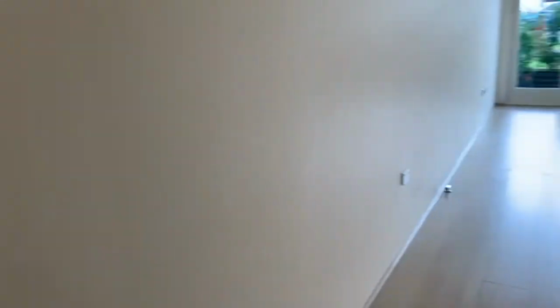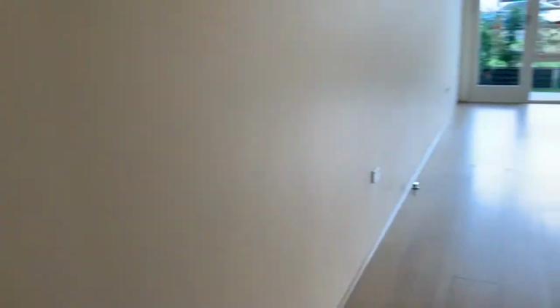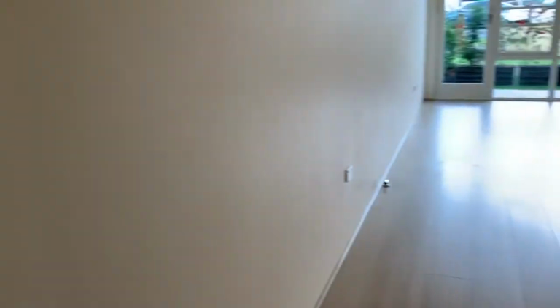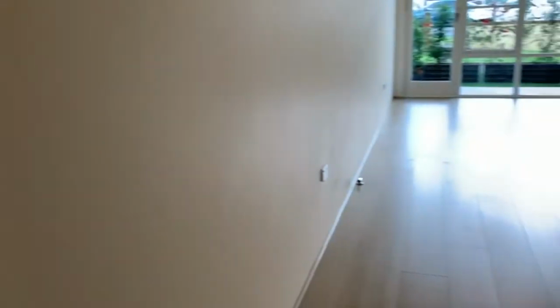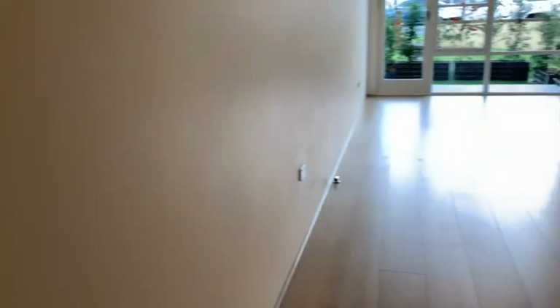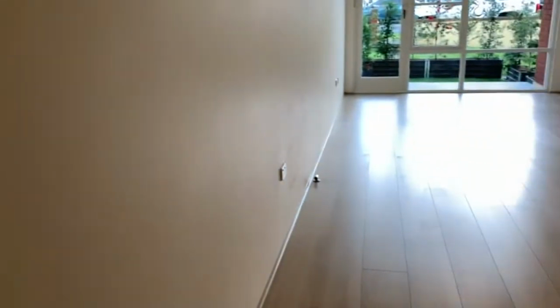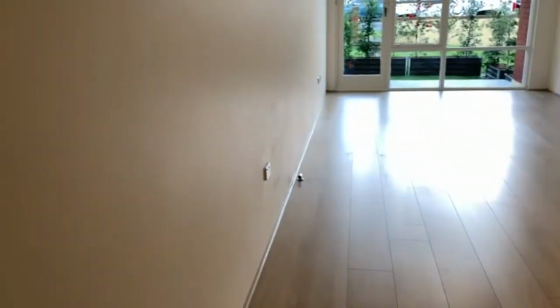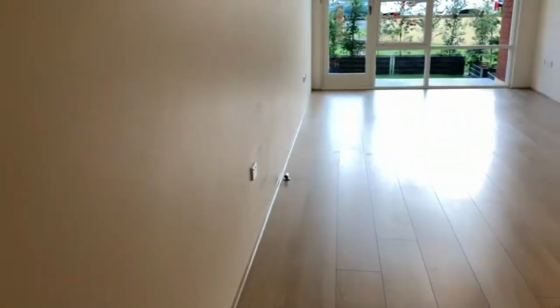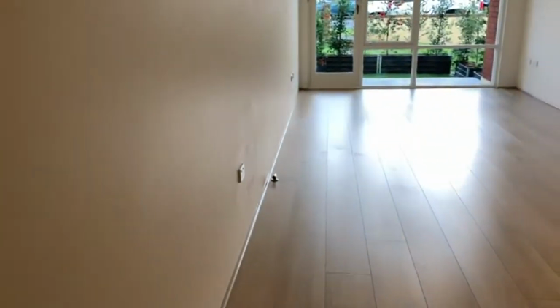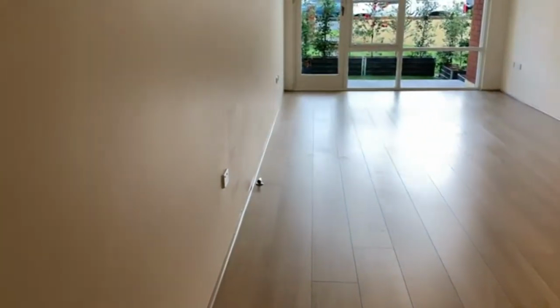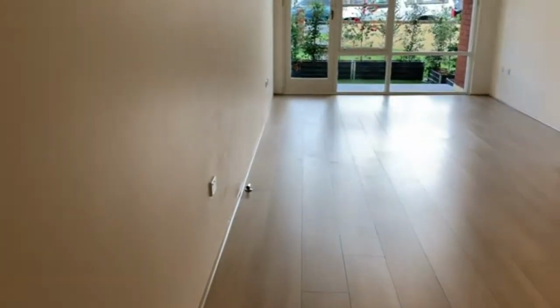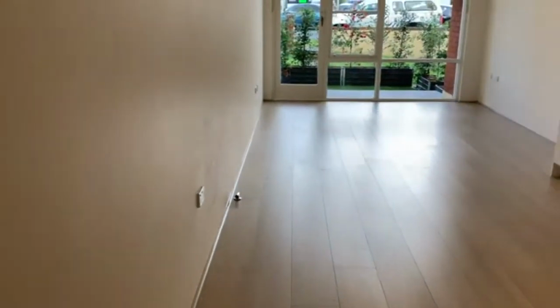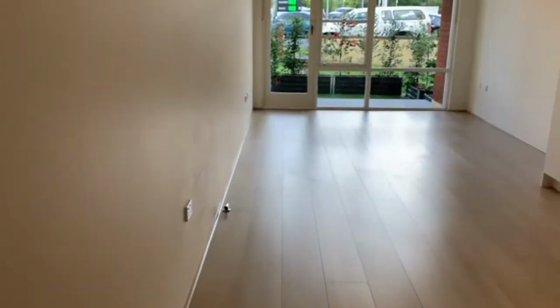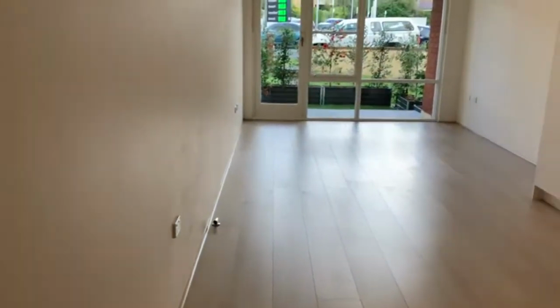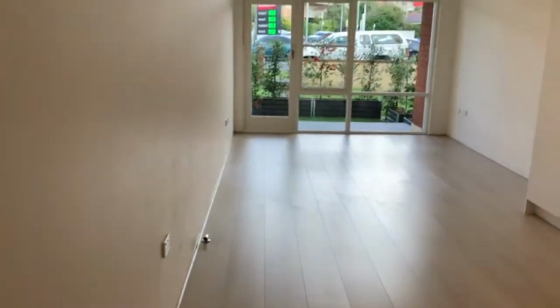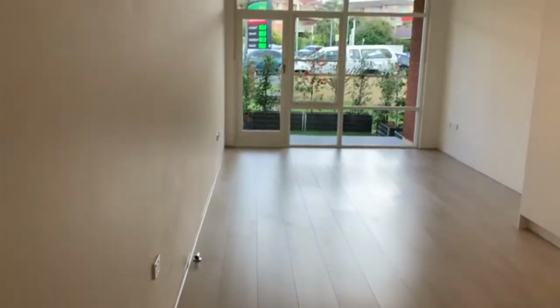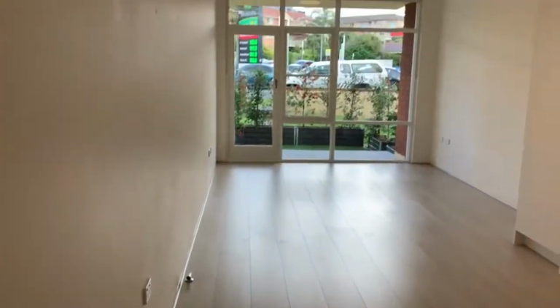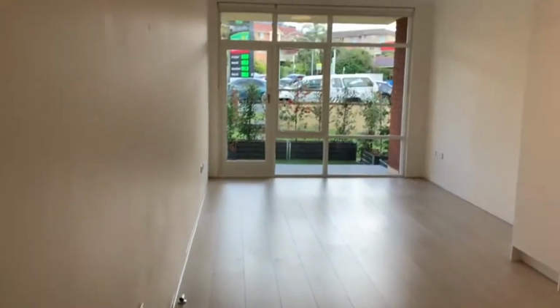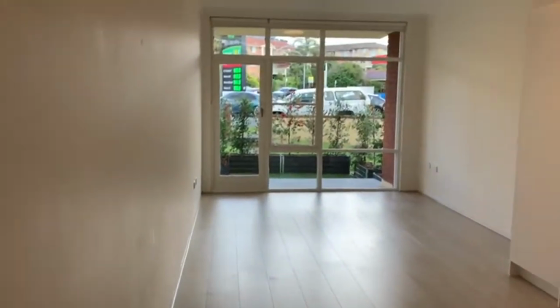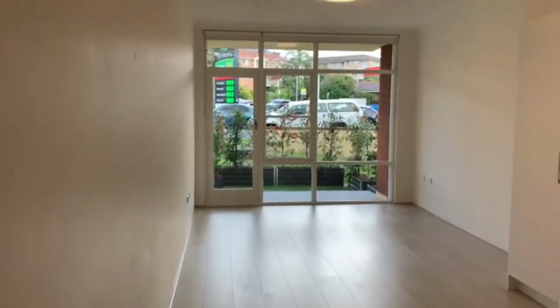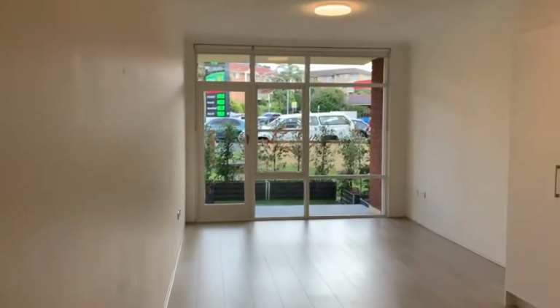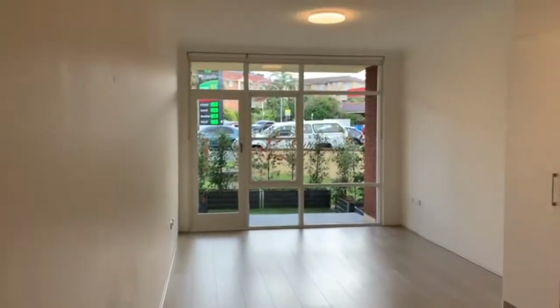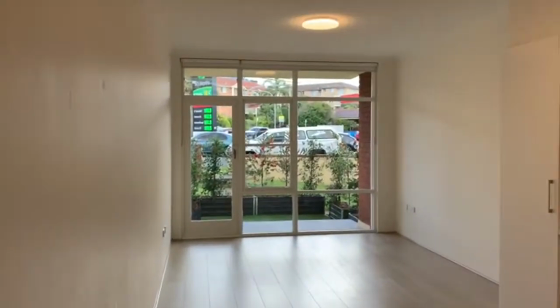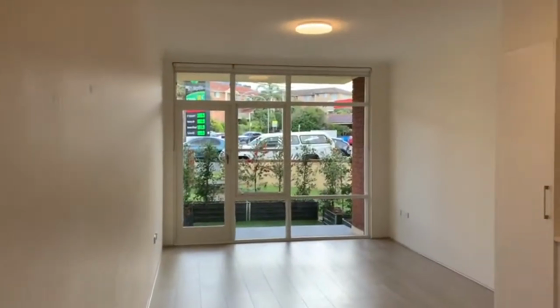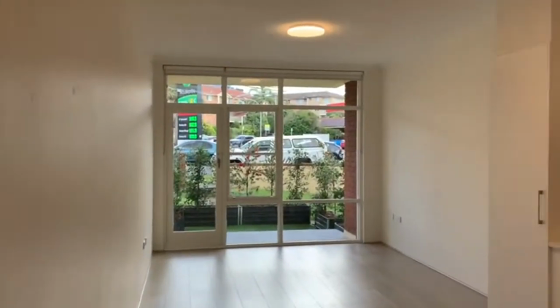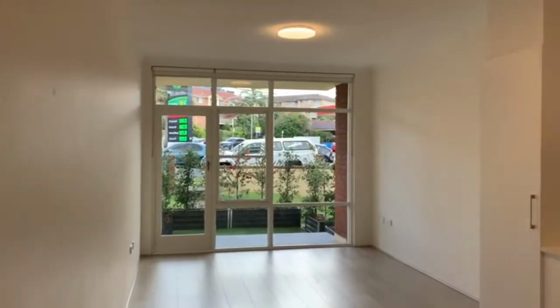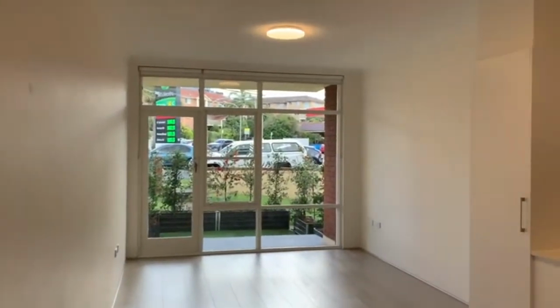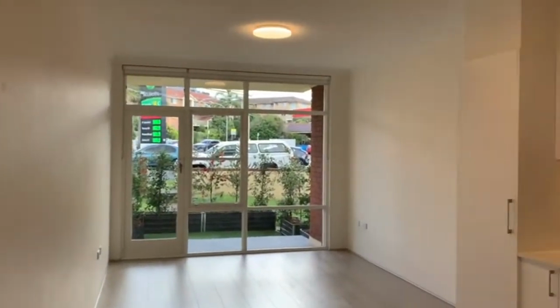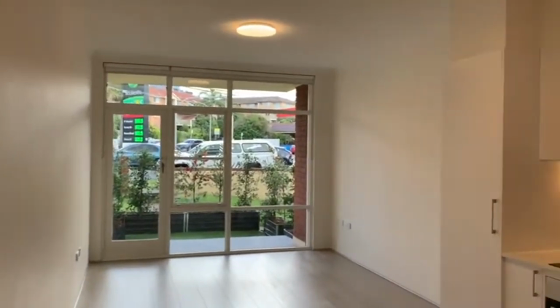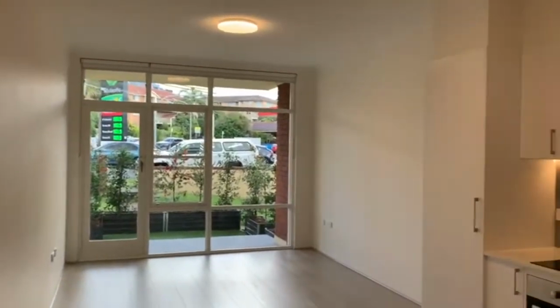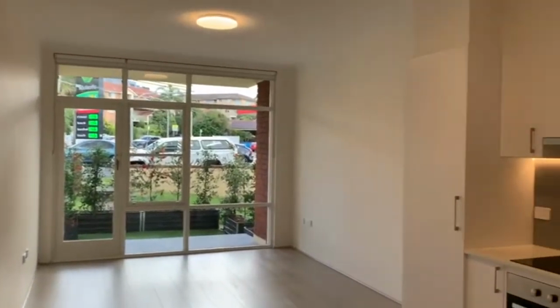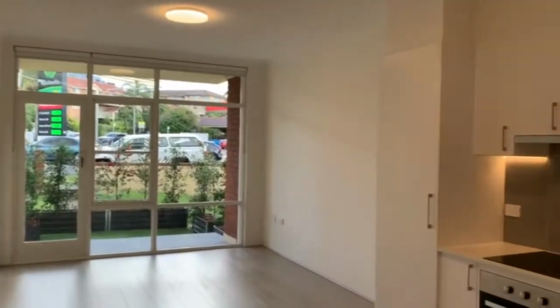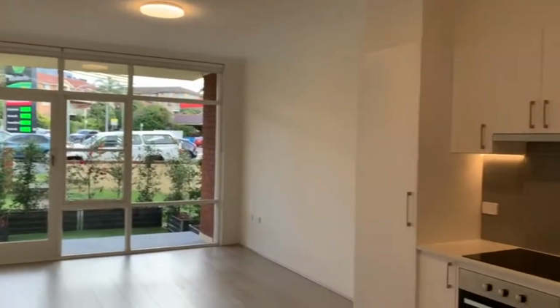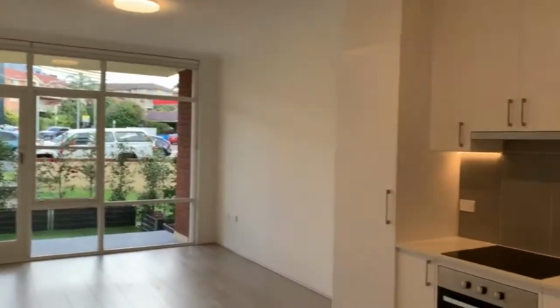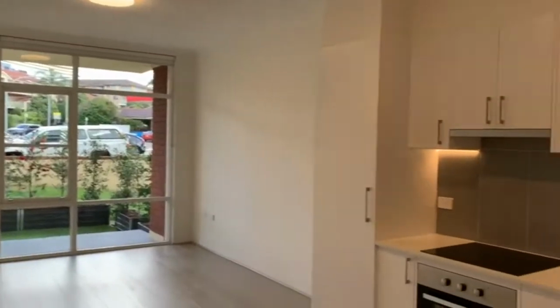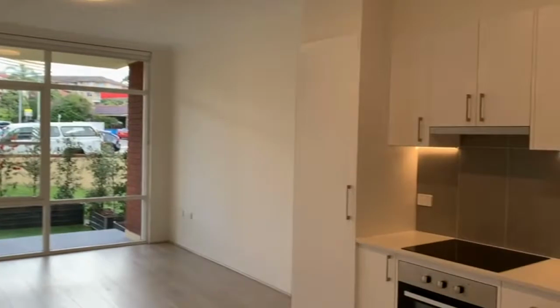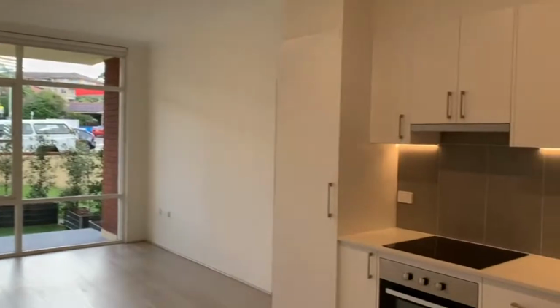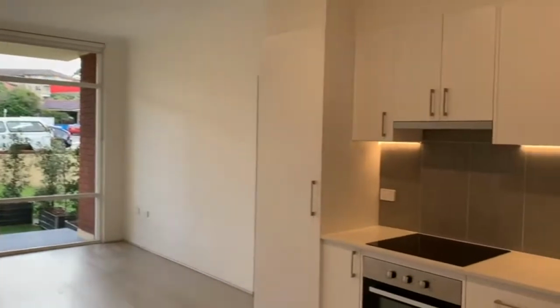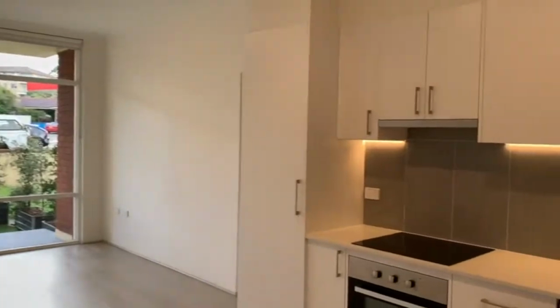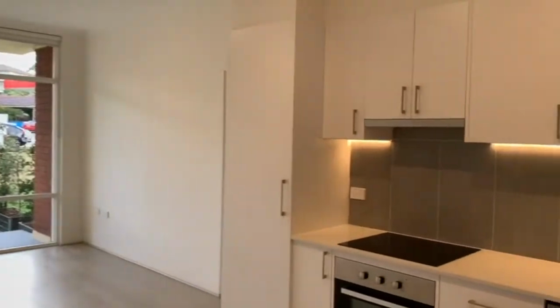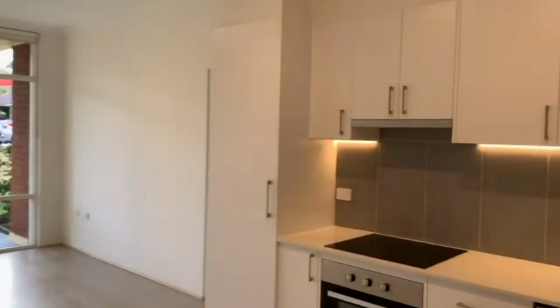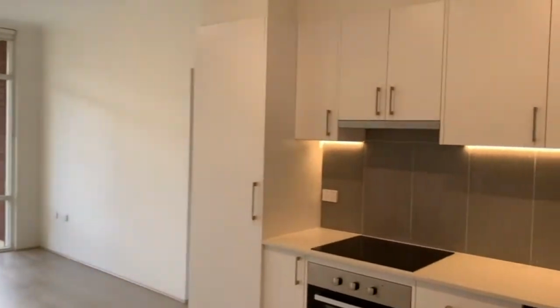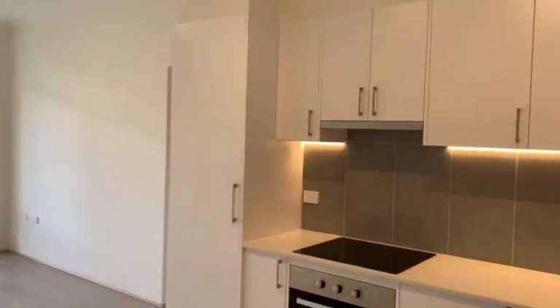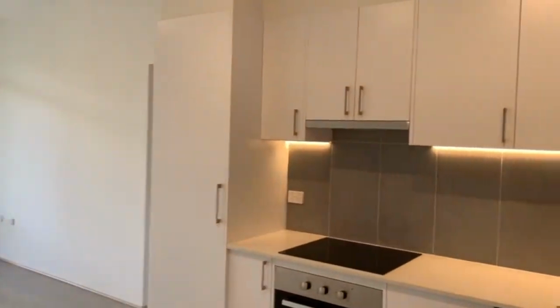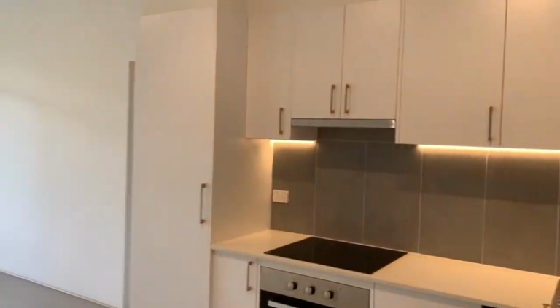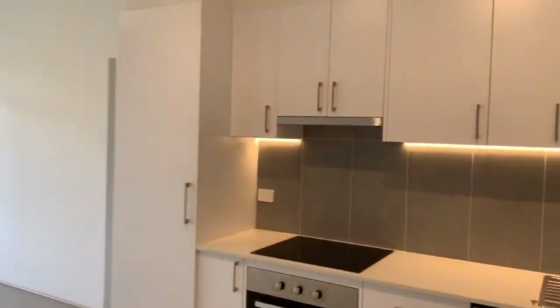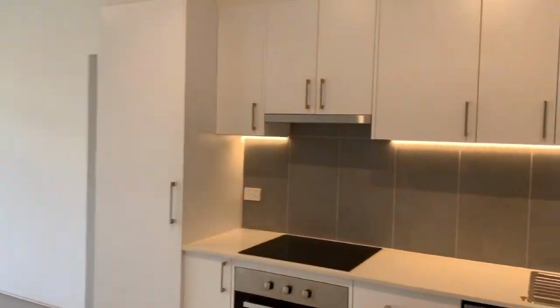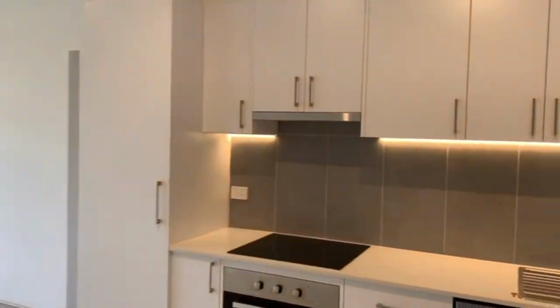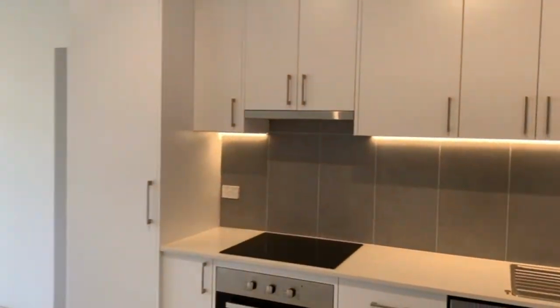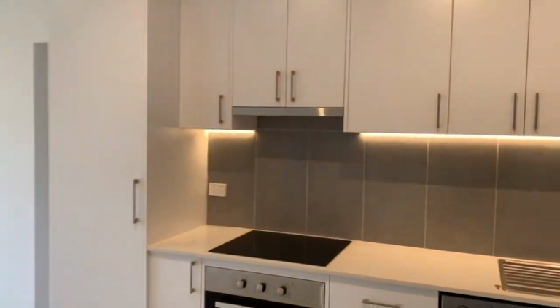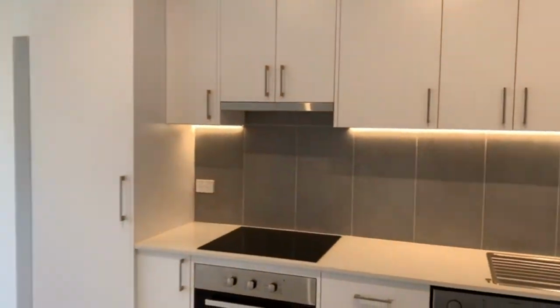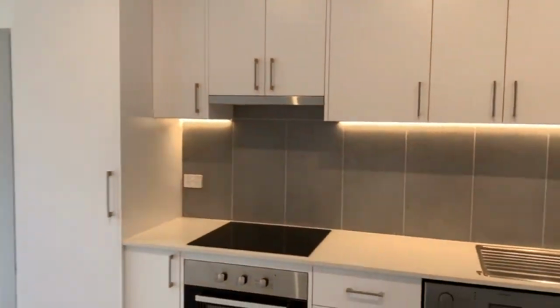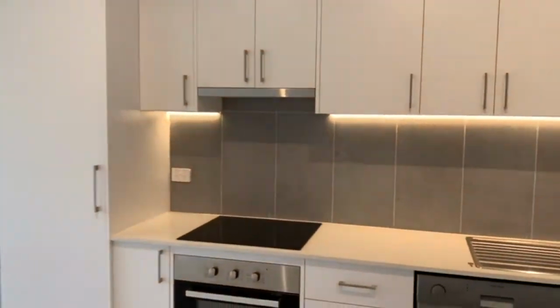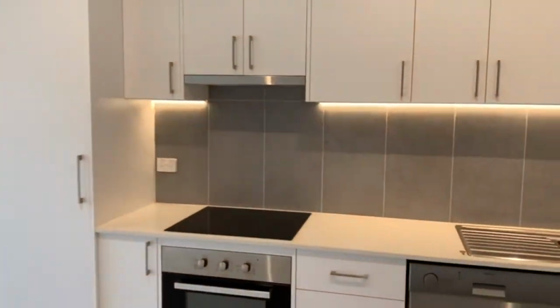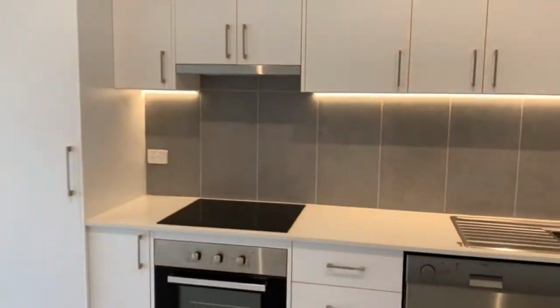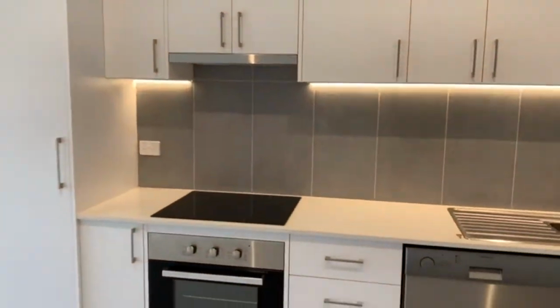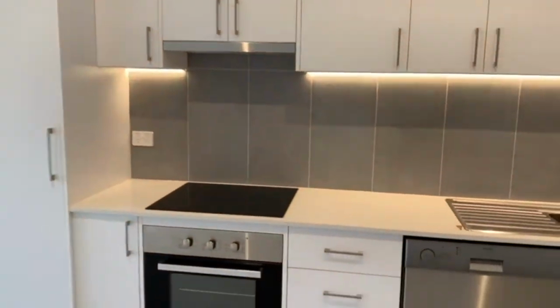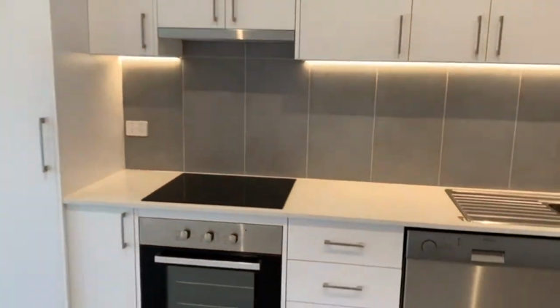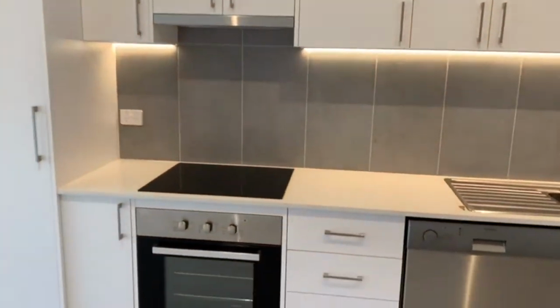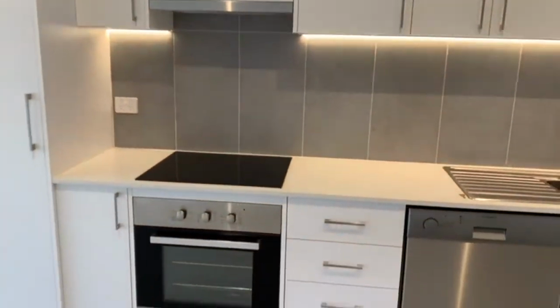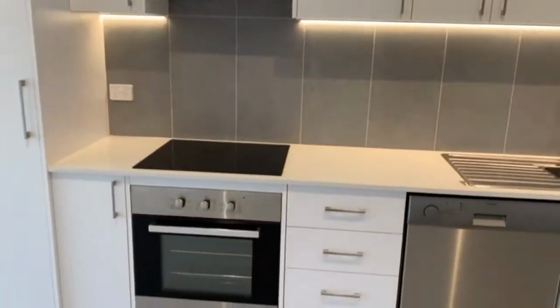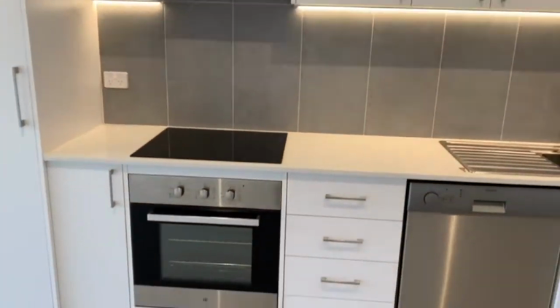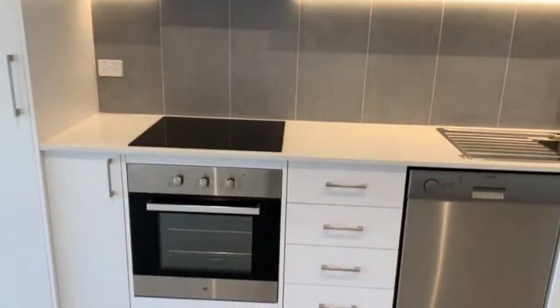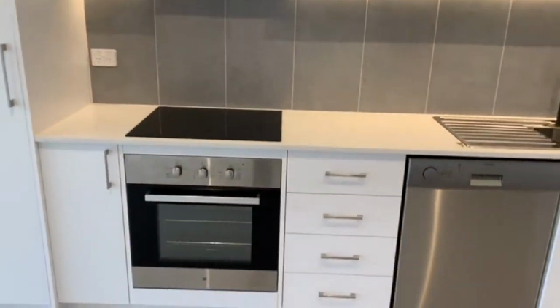Heading out into the hallway we have the open plan living area that offers plenty of natural lighting with the glass balcony doors.